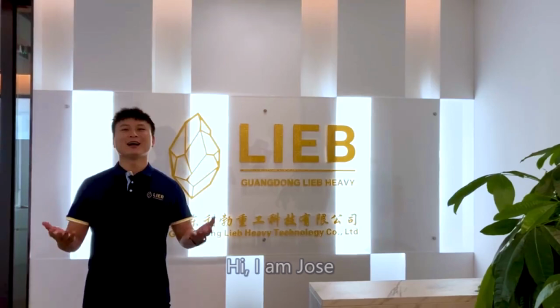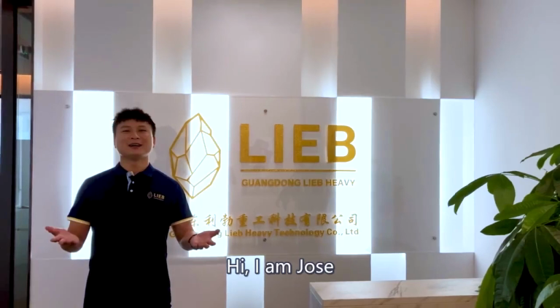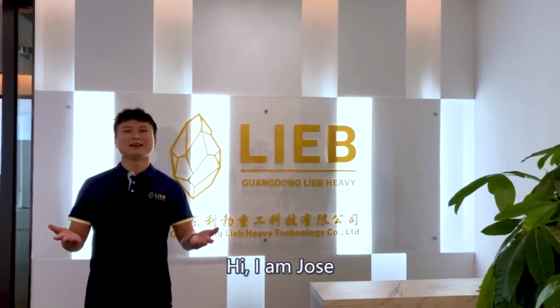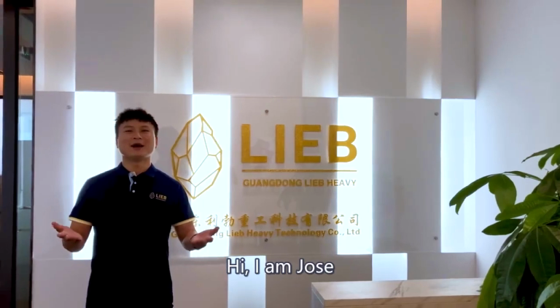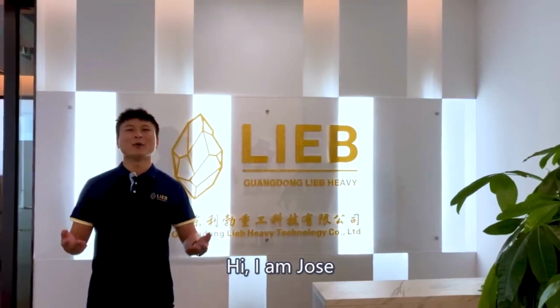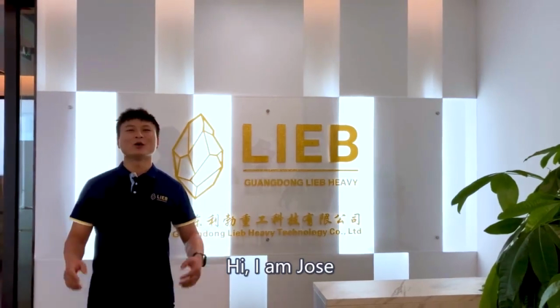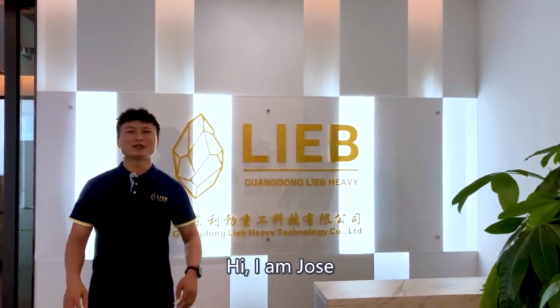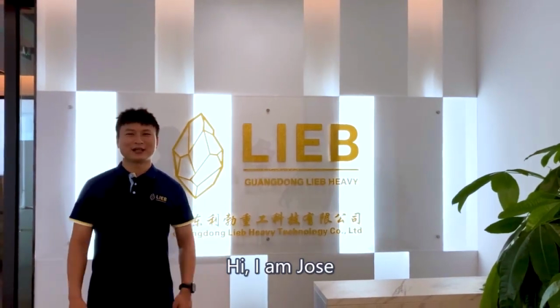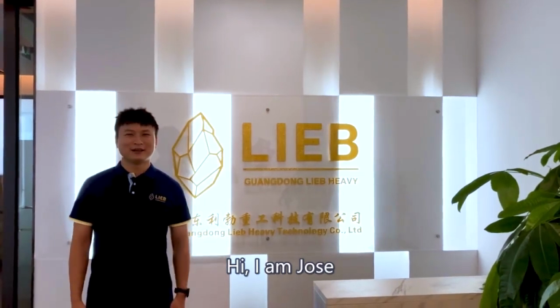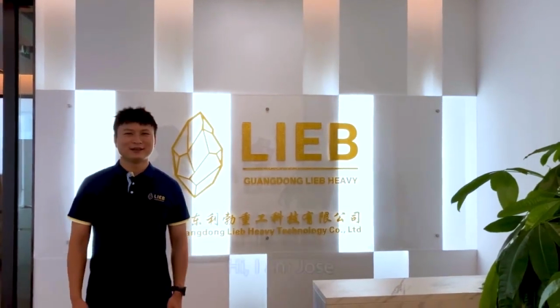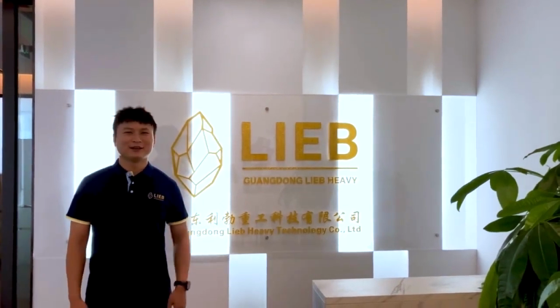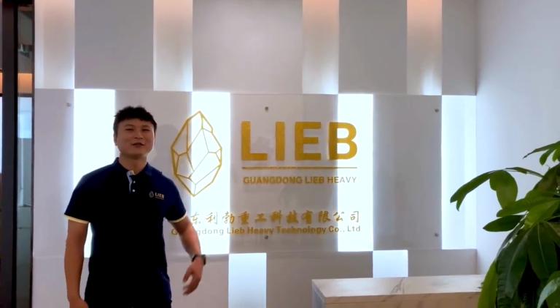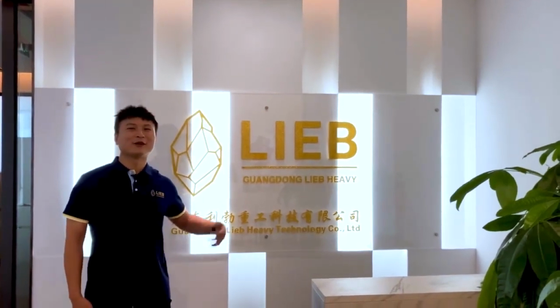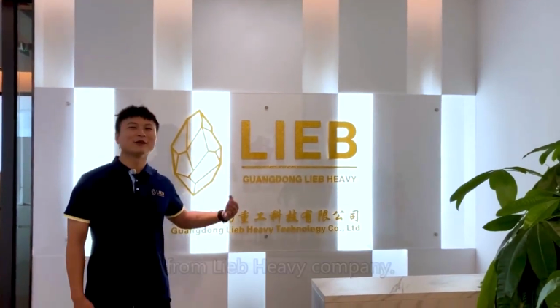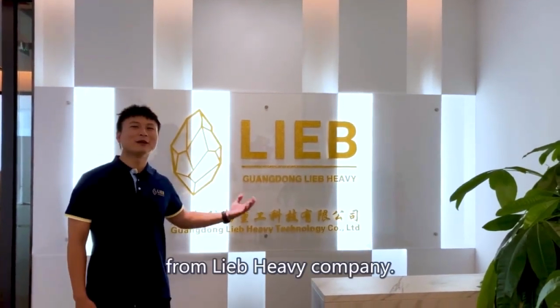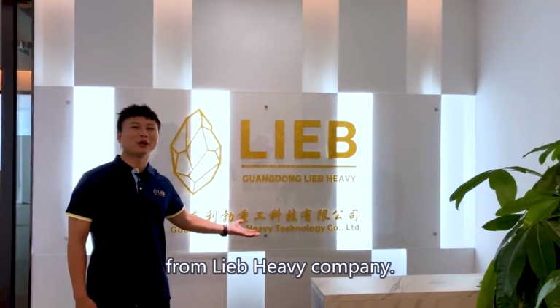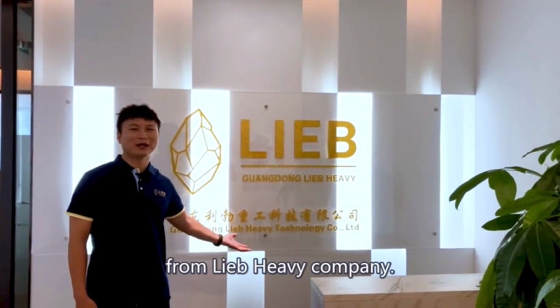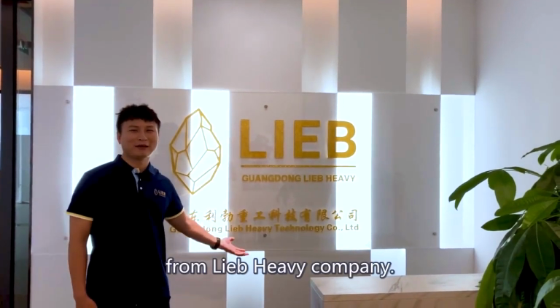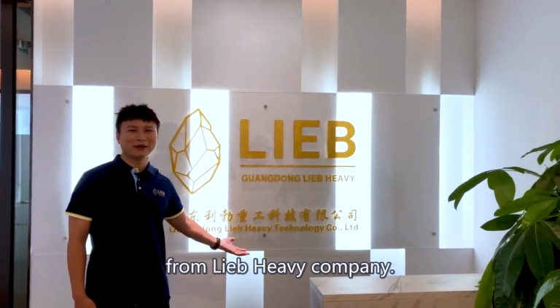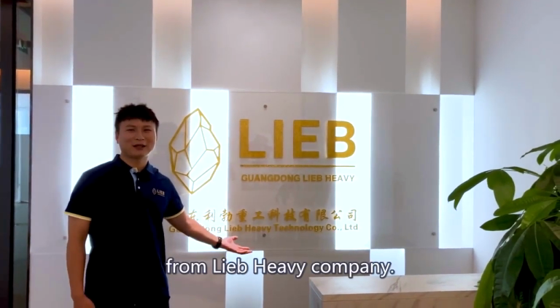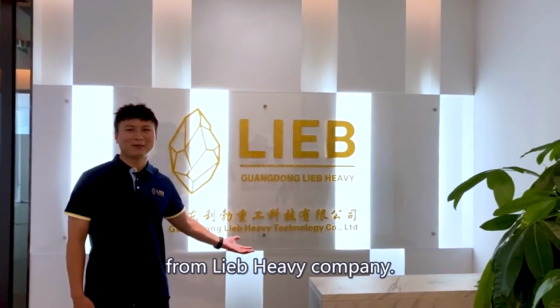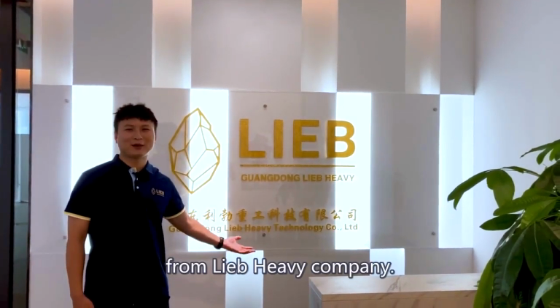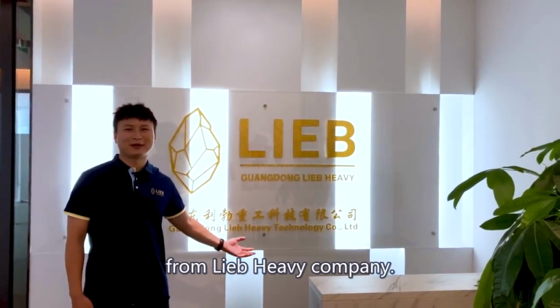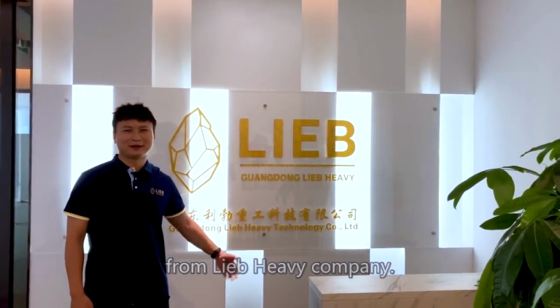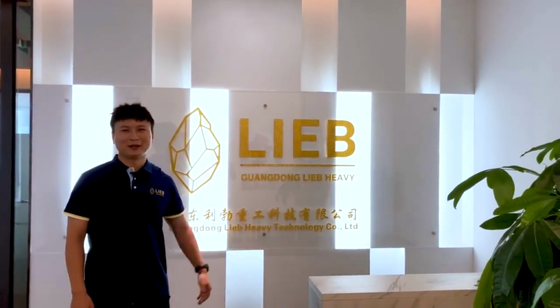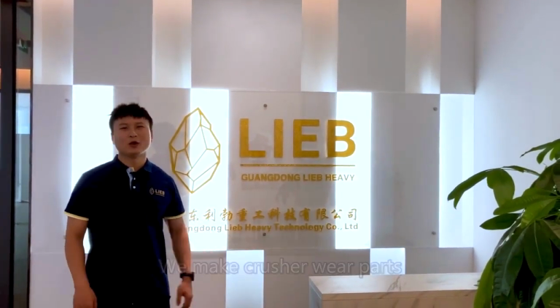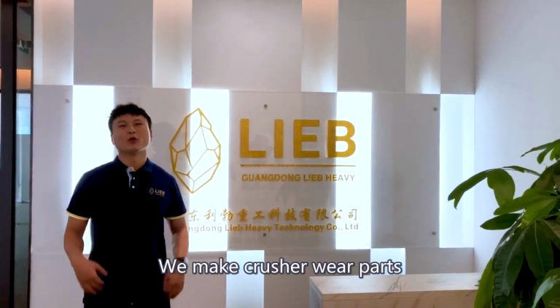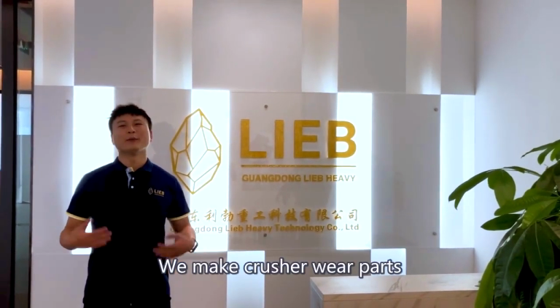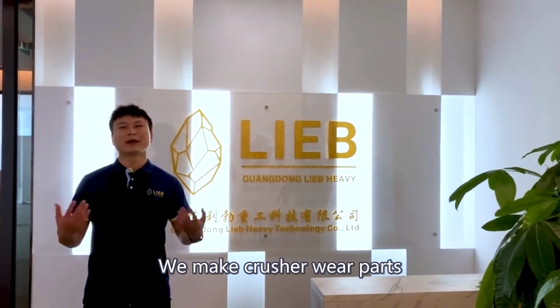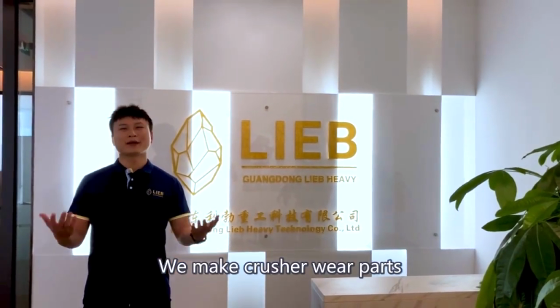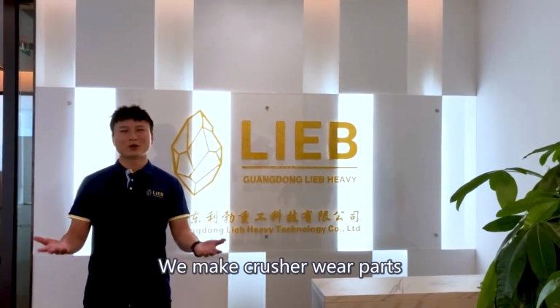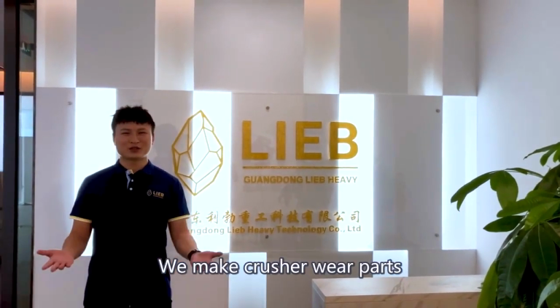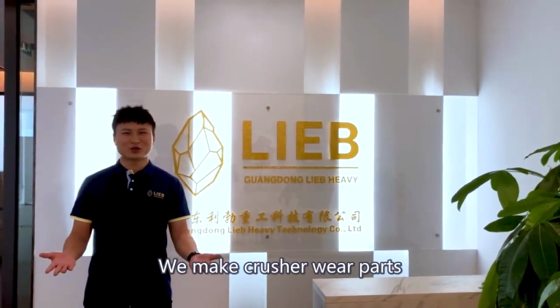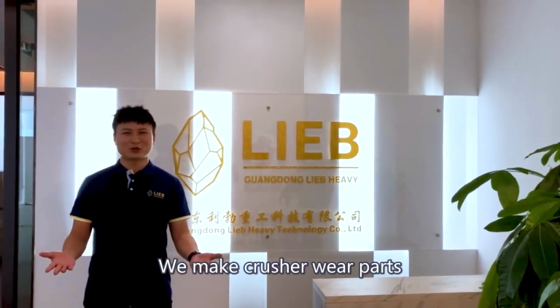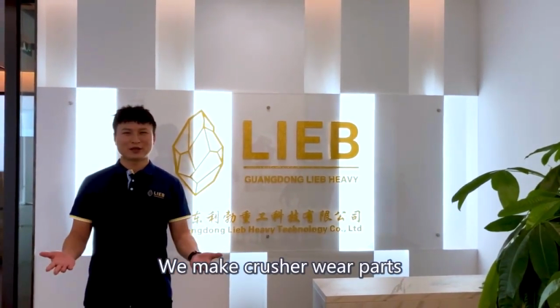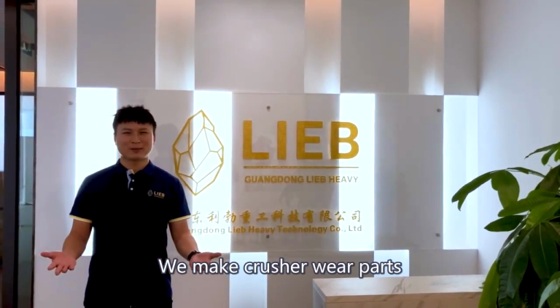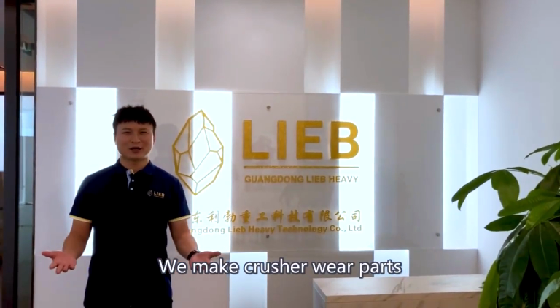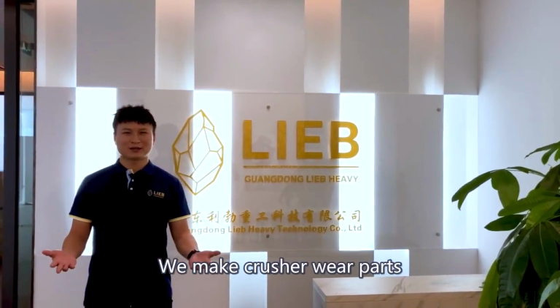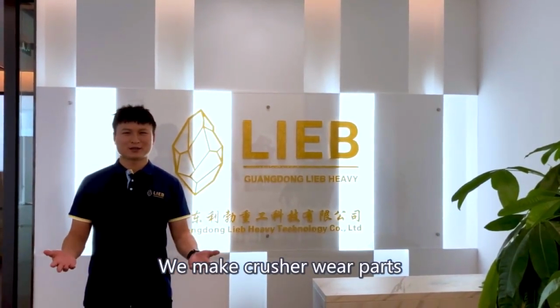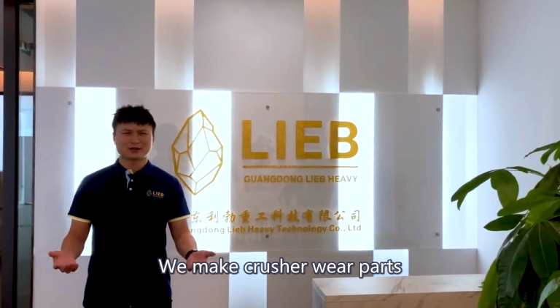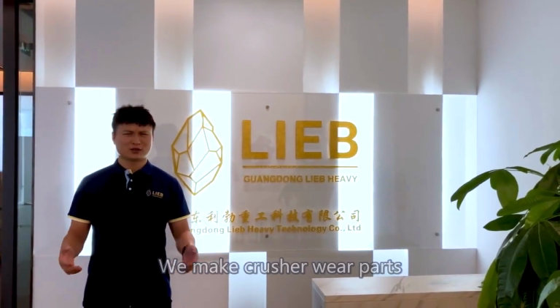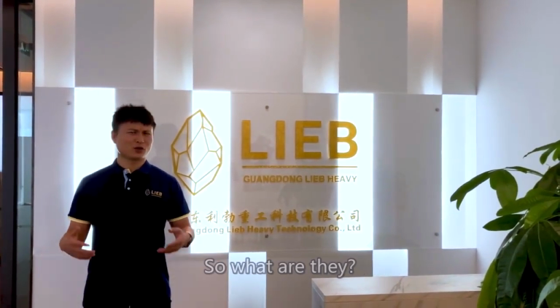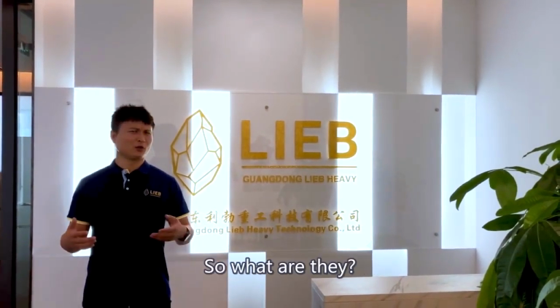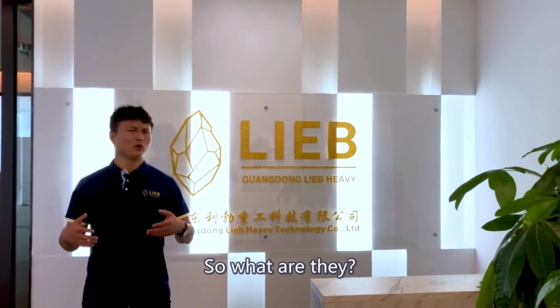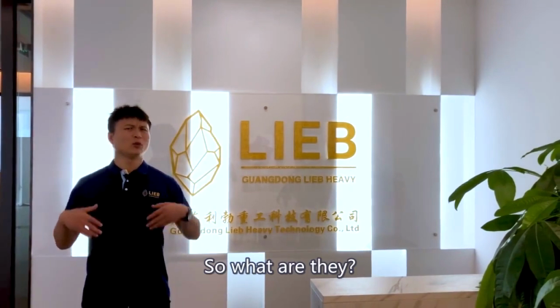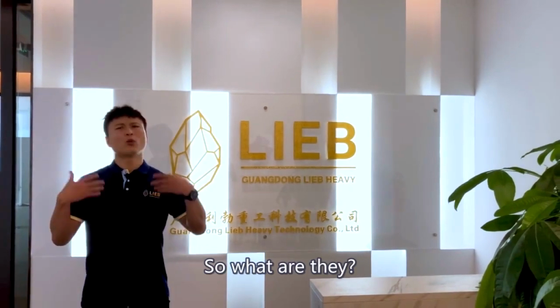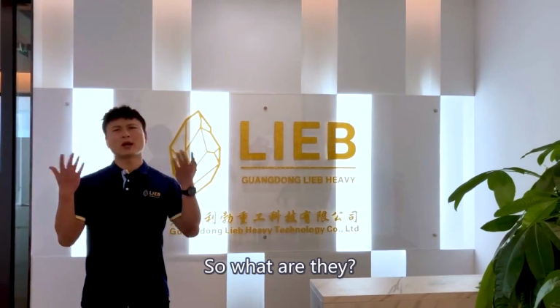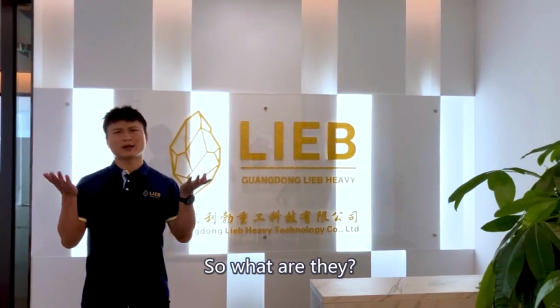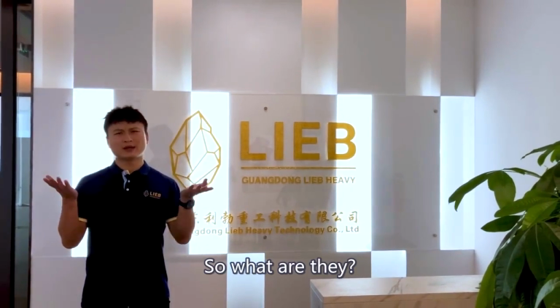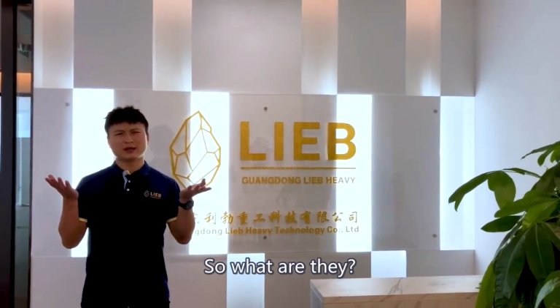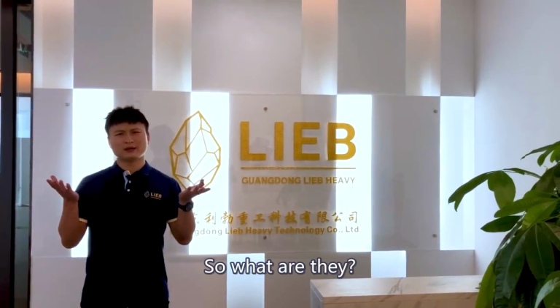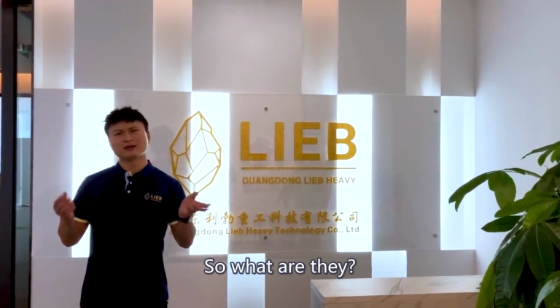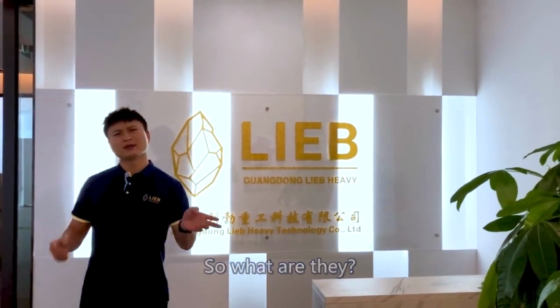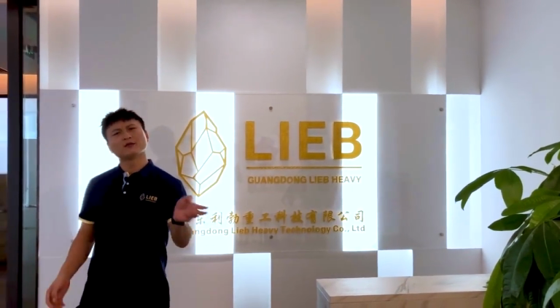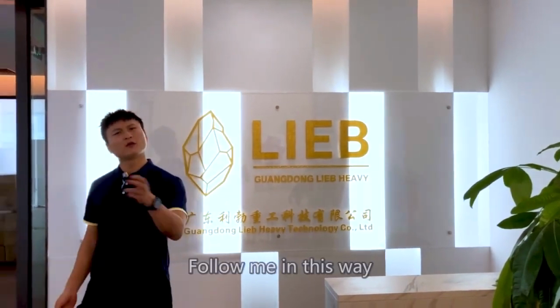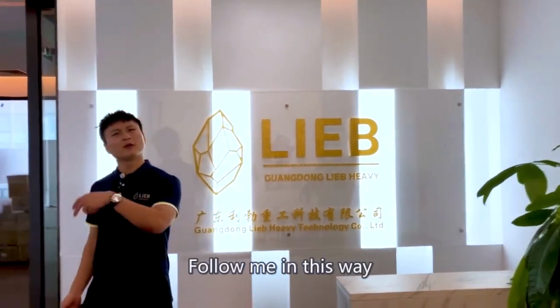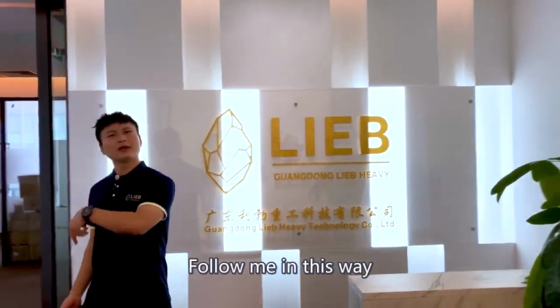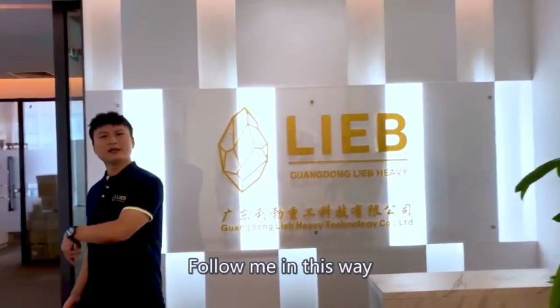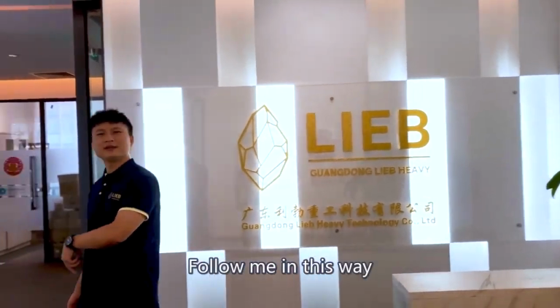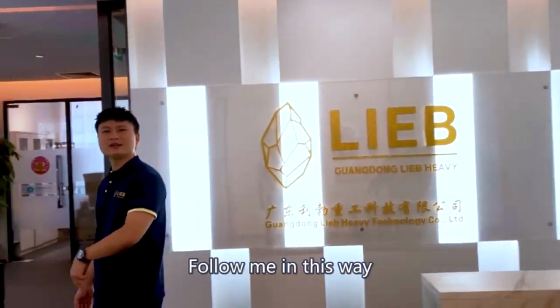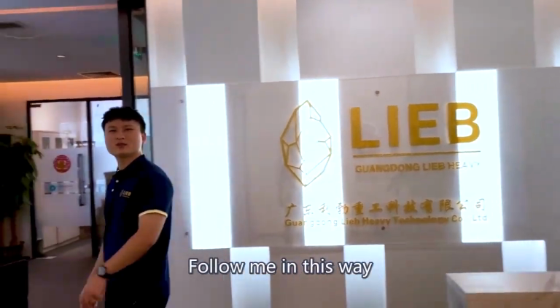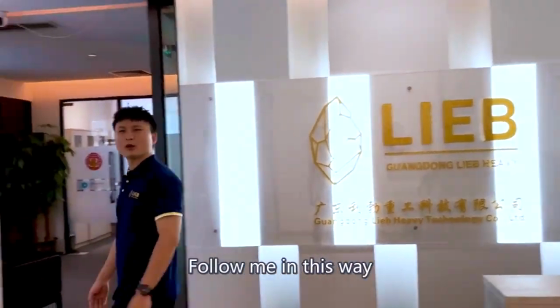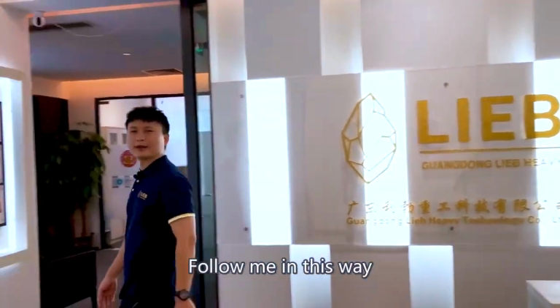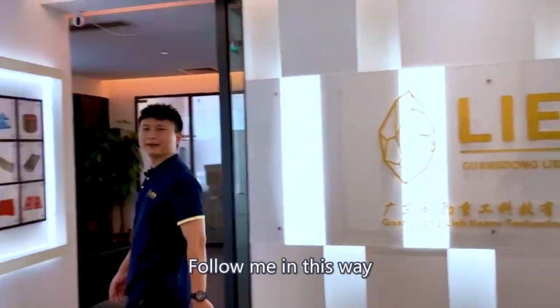Hi, I'm Jose from Nibble Heavy Company. We make crusher wear parts. So, what are they? Follow me this way.